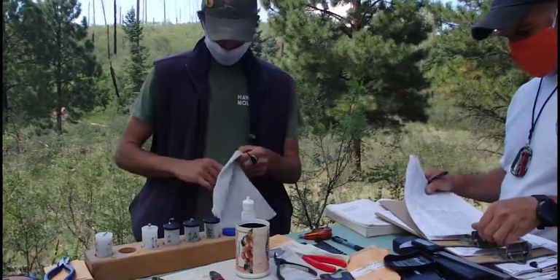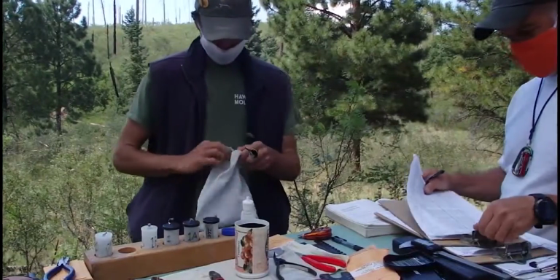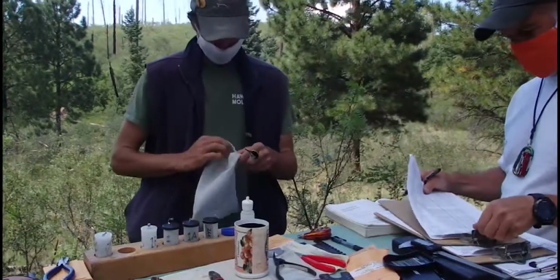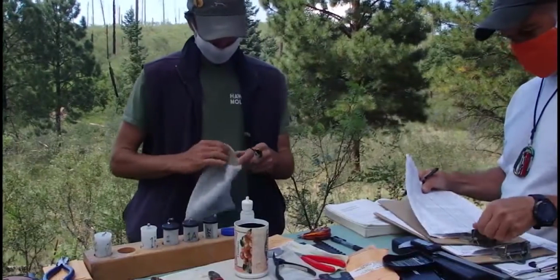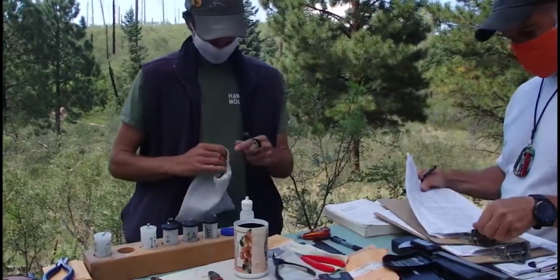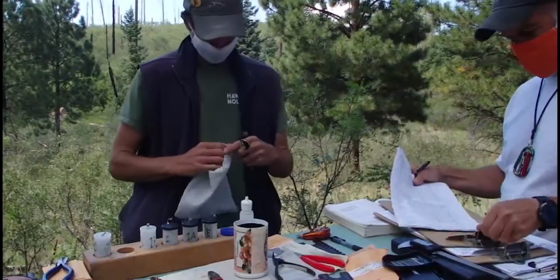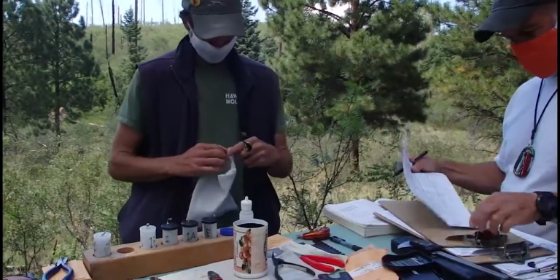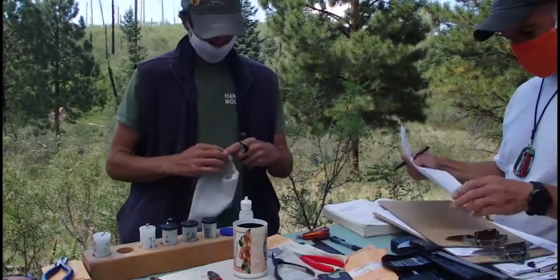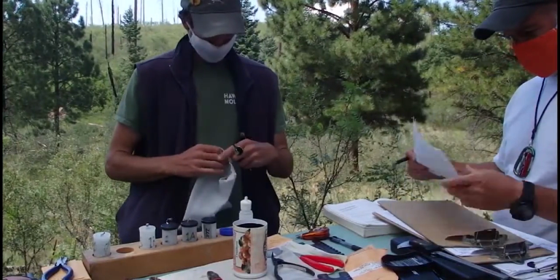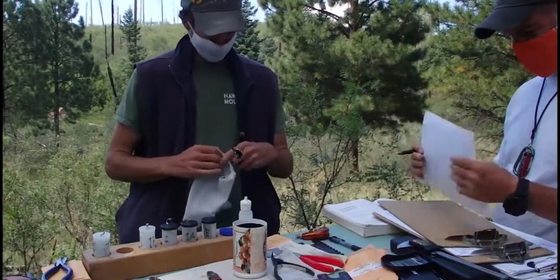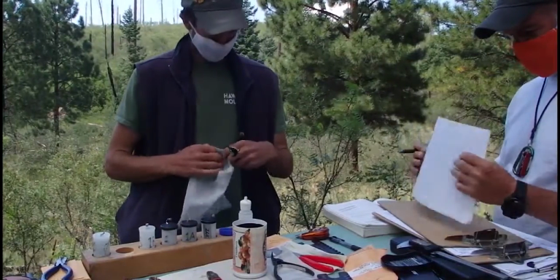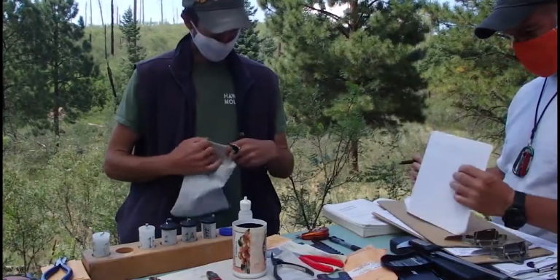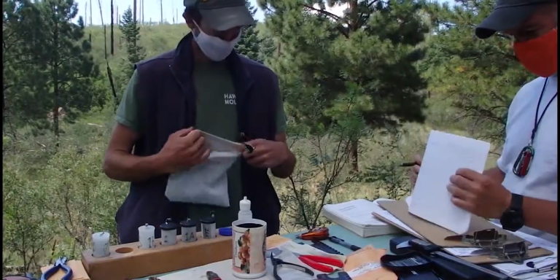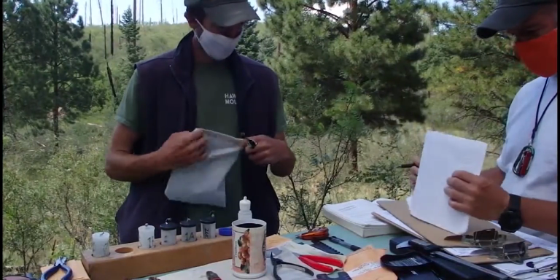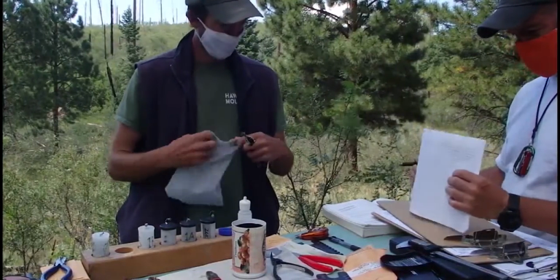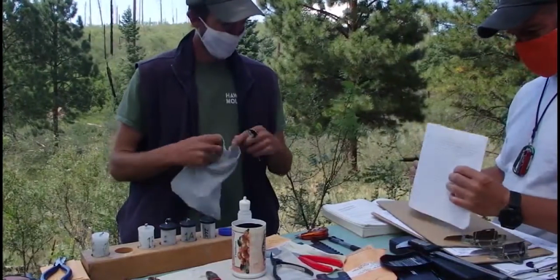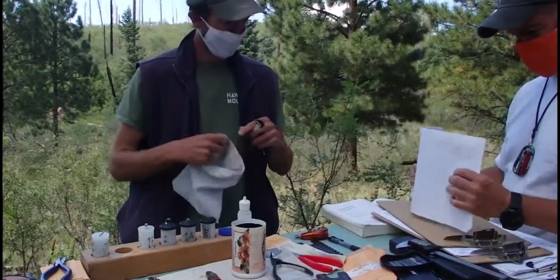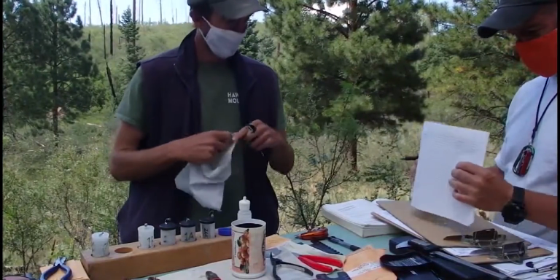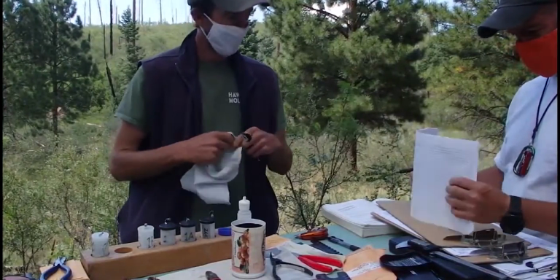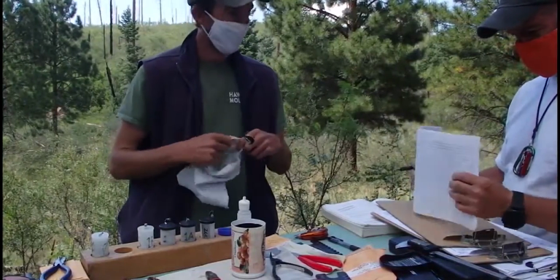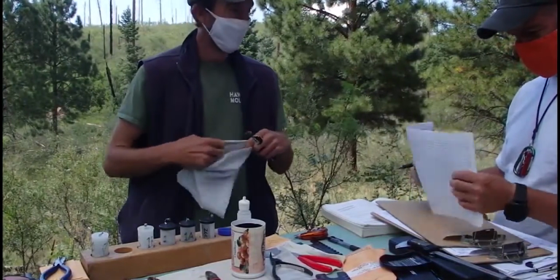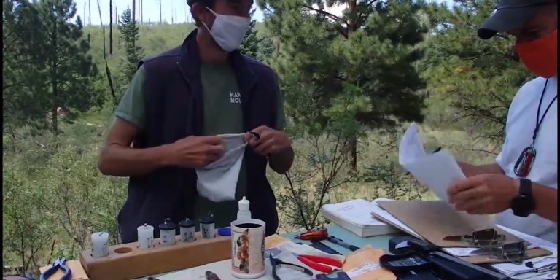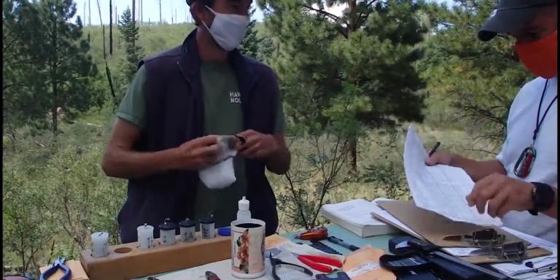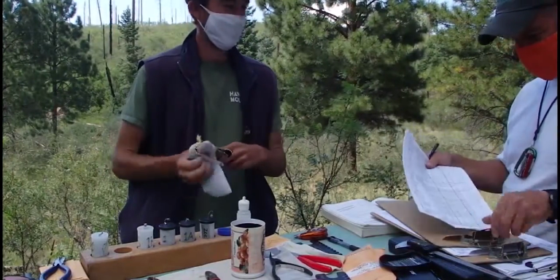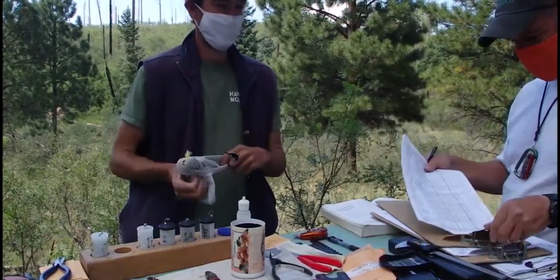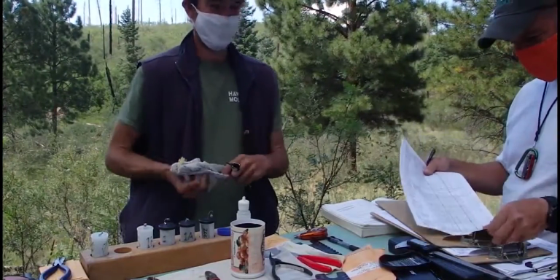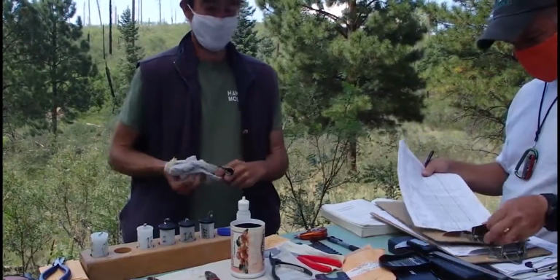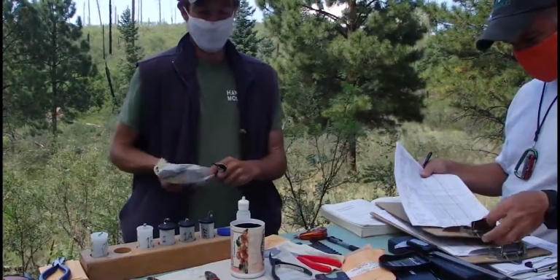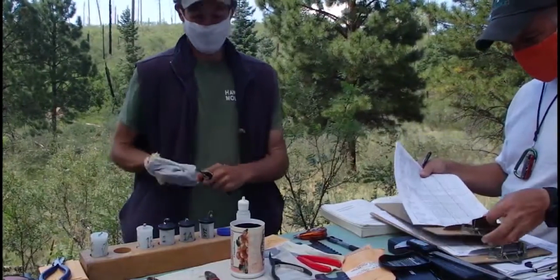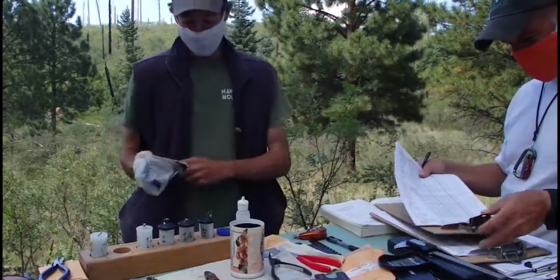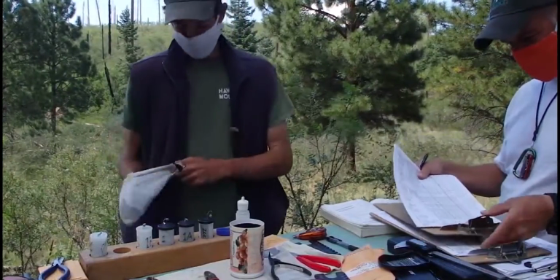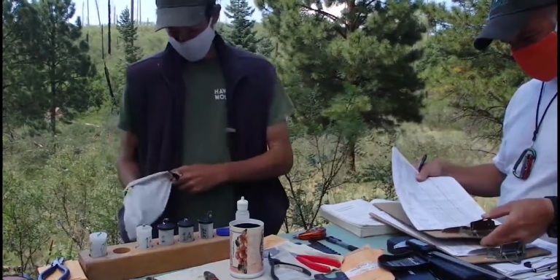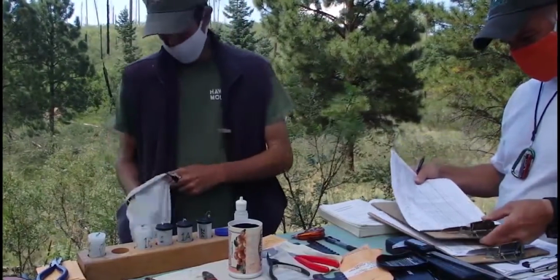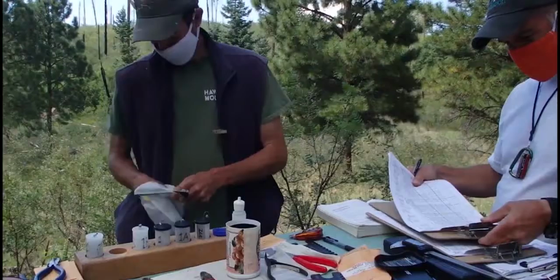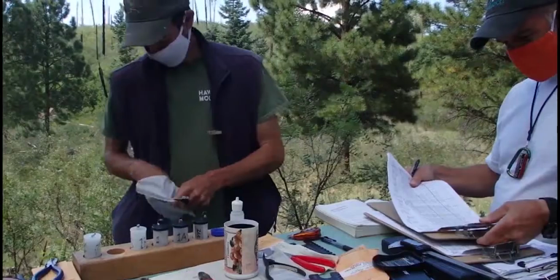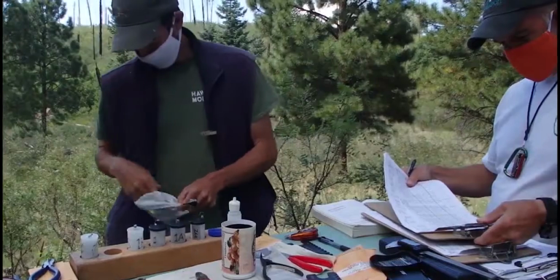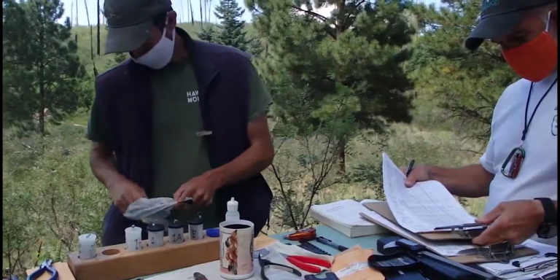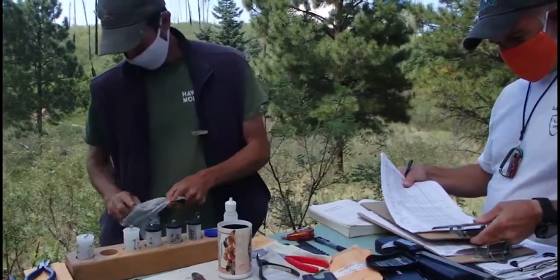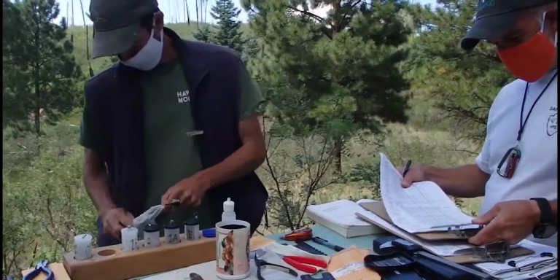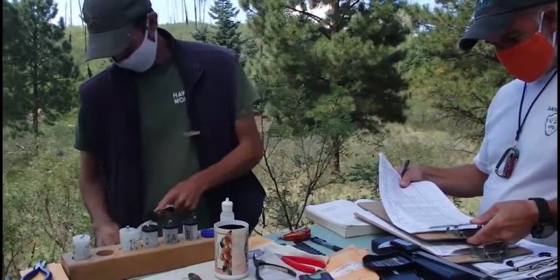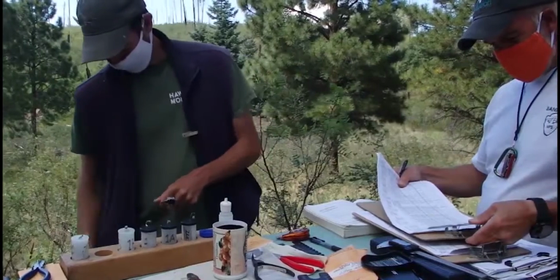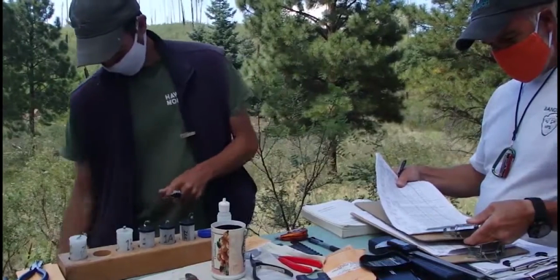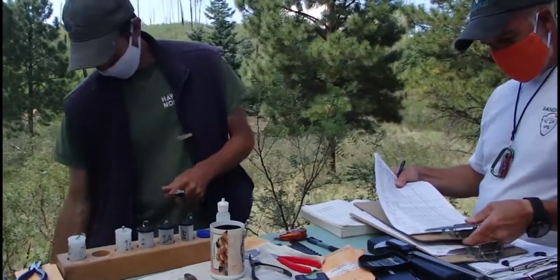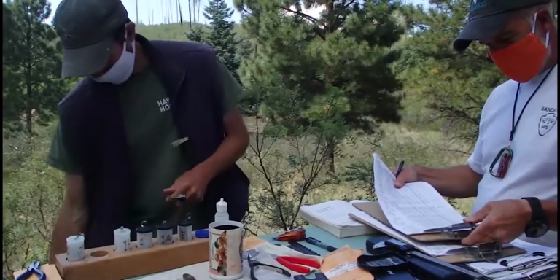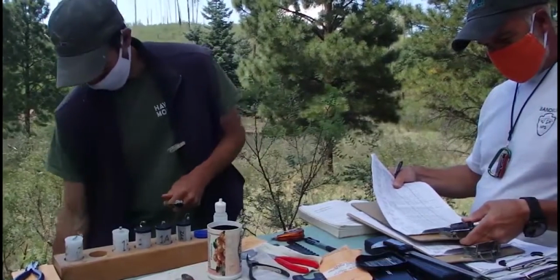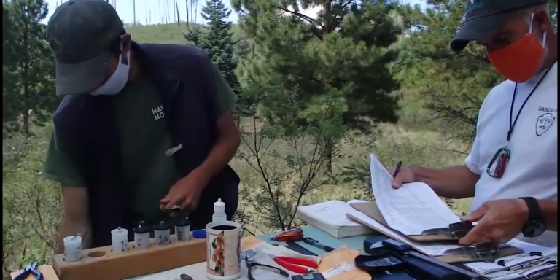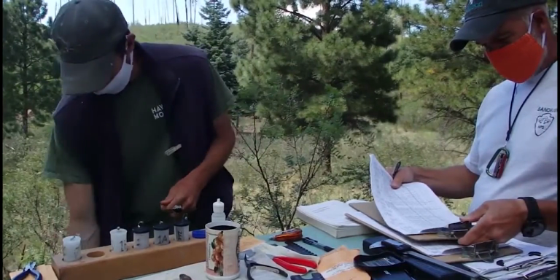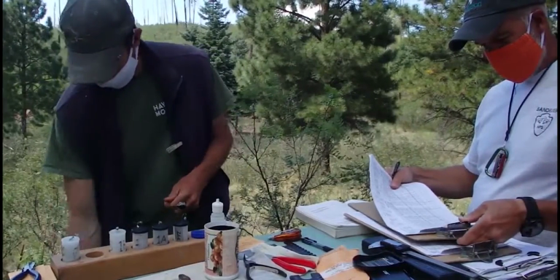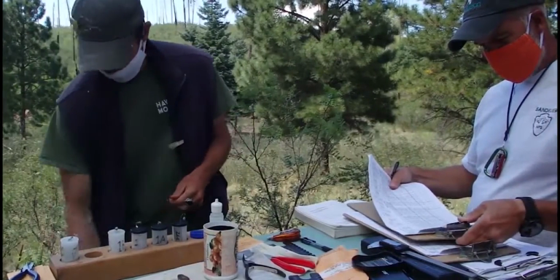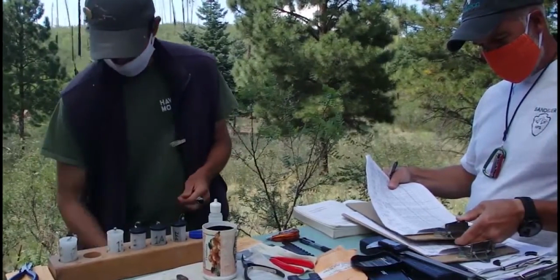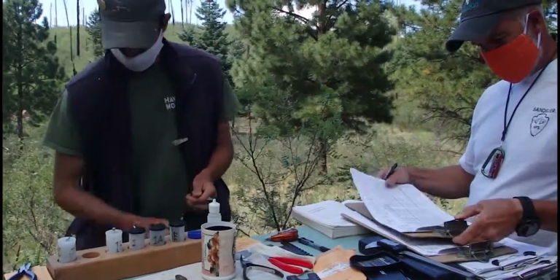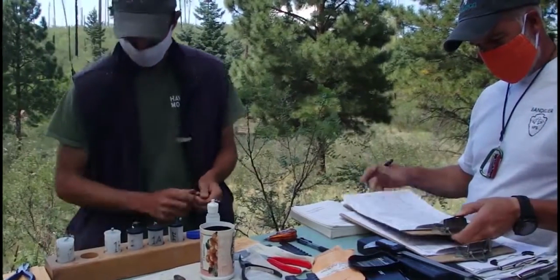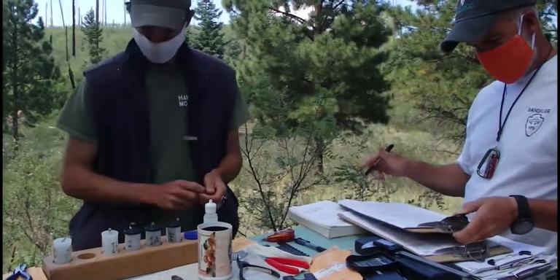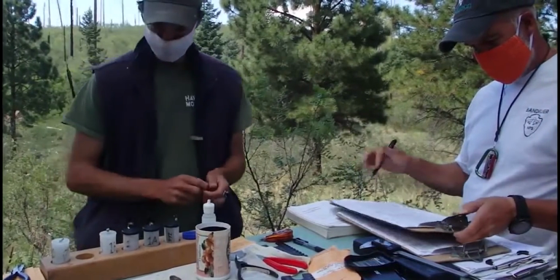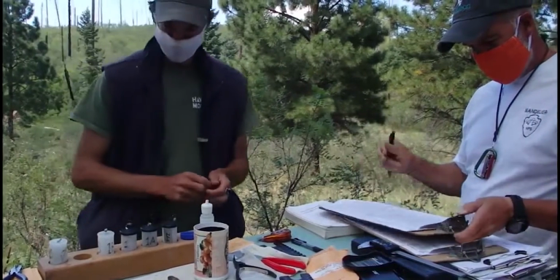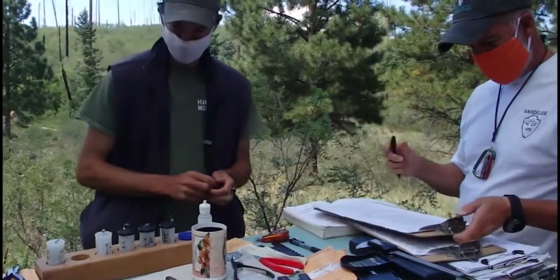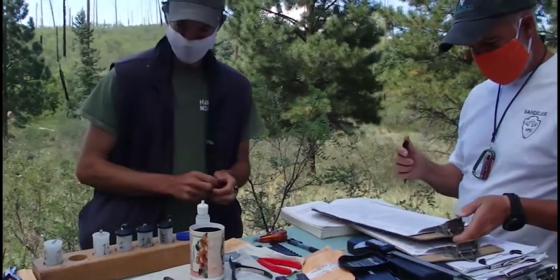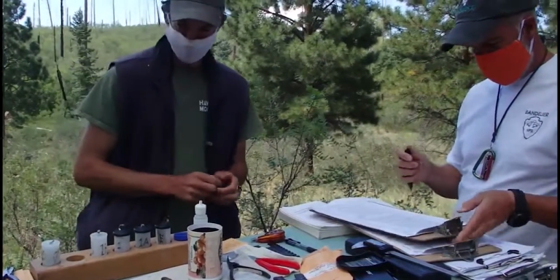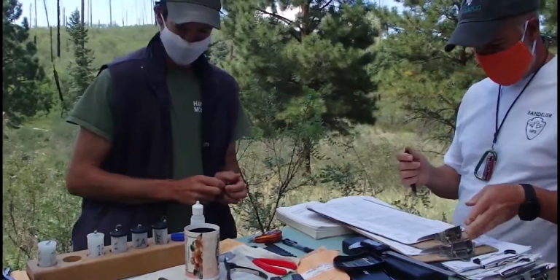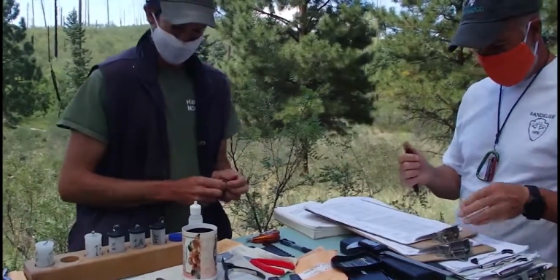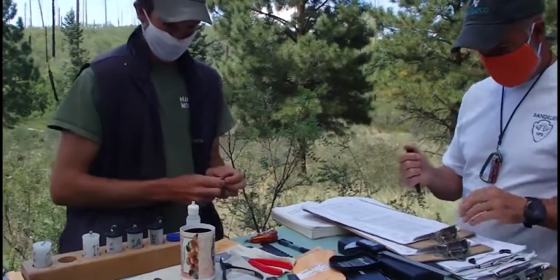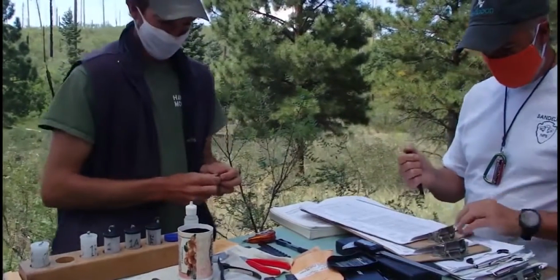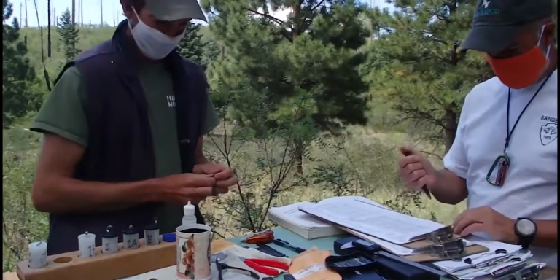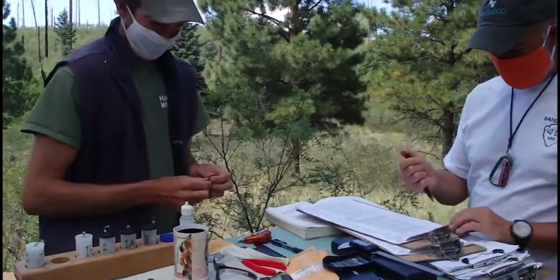Here are Bandelier banders Keegan and Bob. Let's watch and listen while Keegan processes a bird.